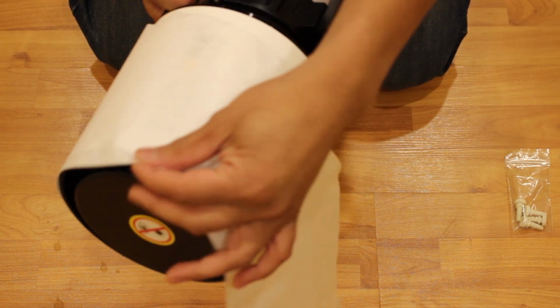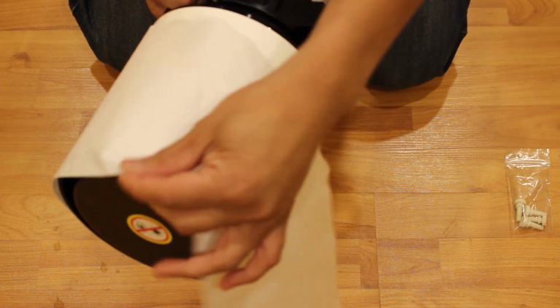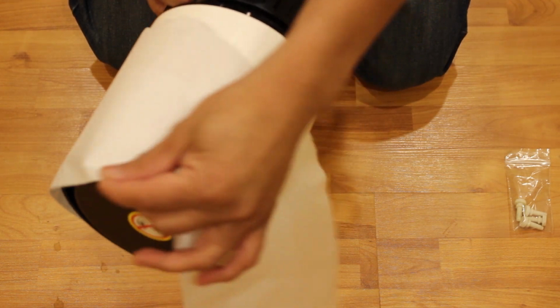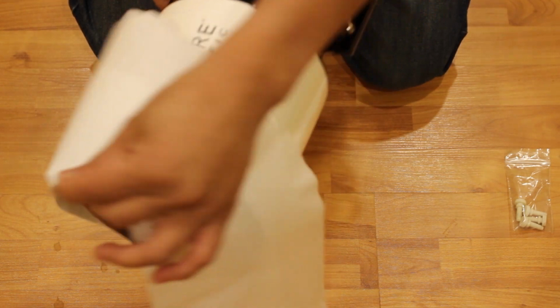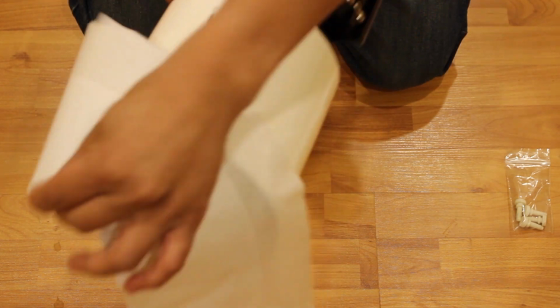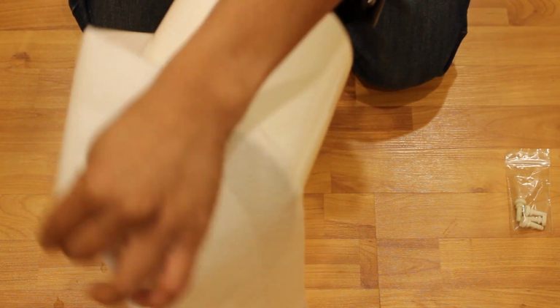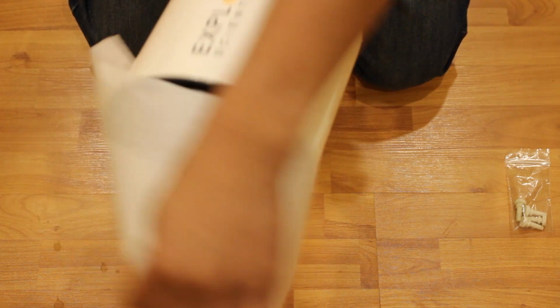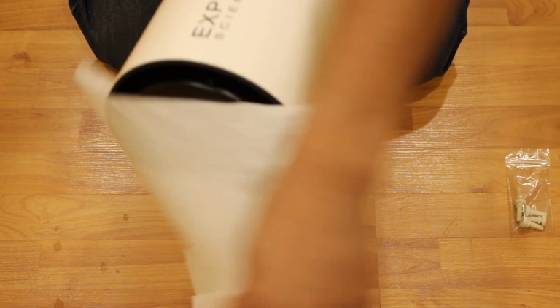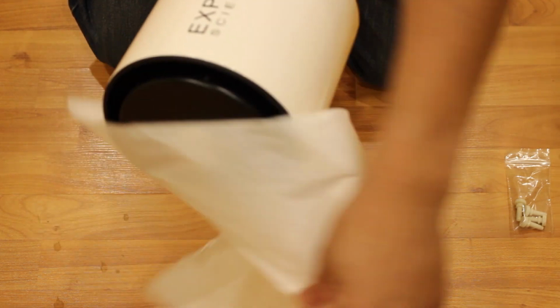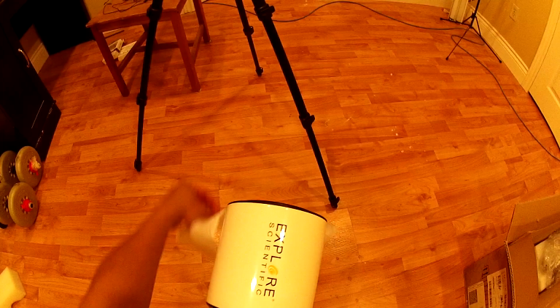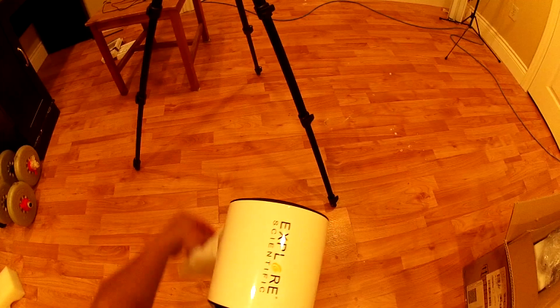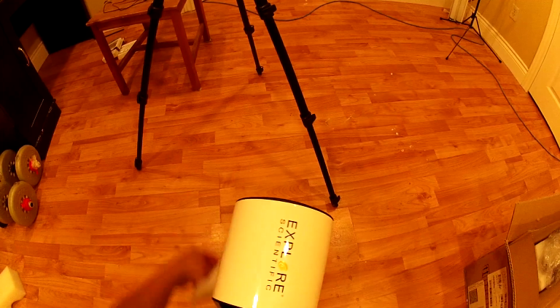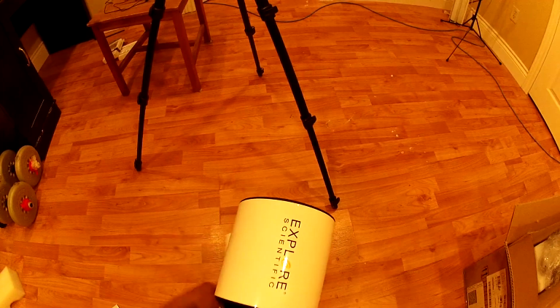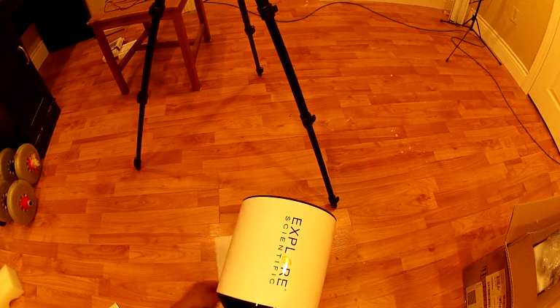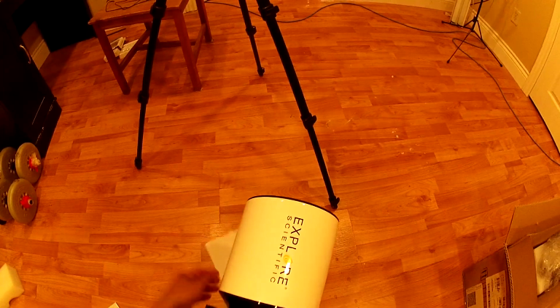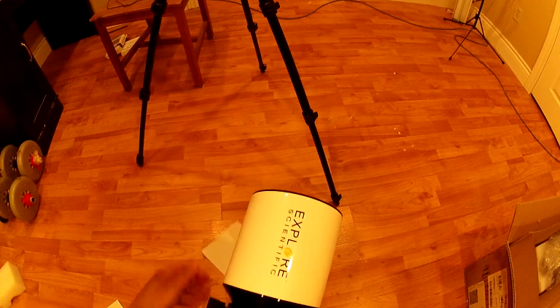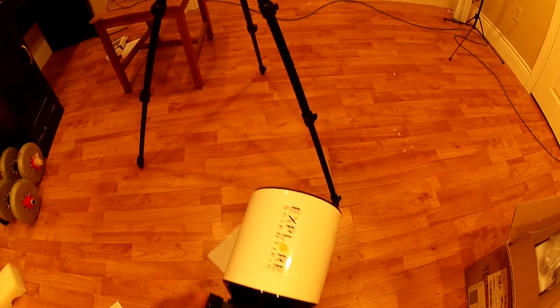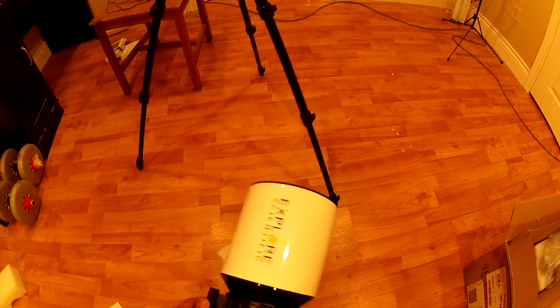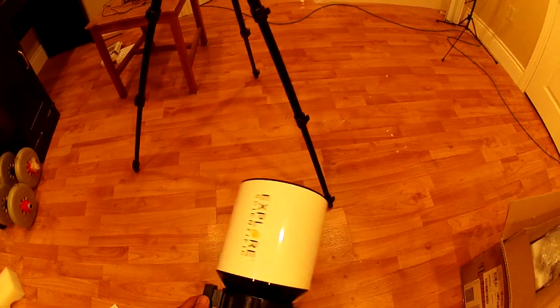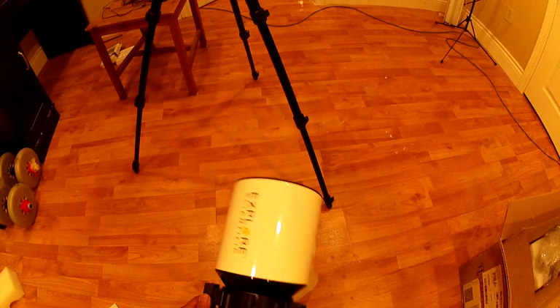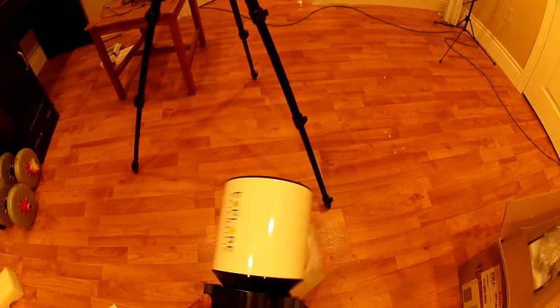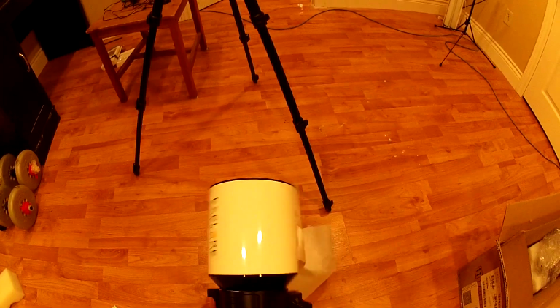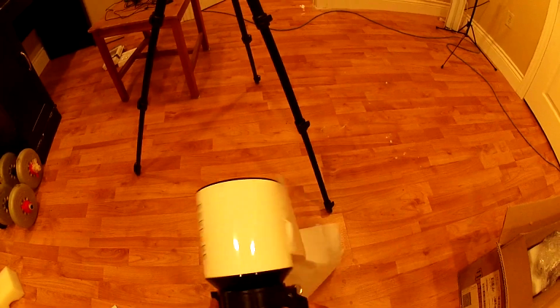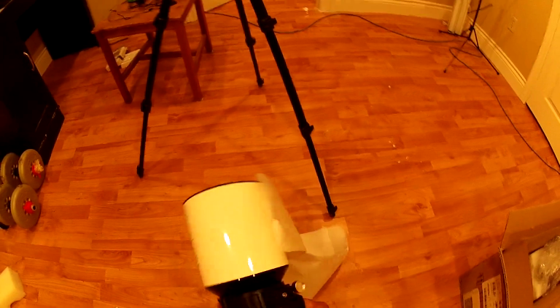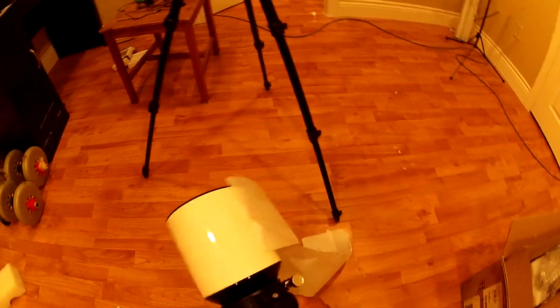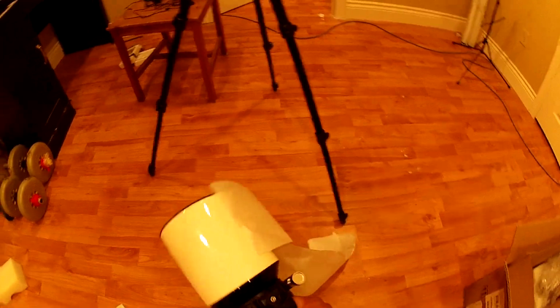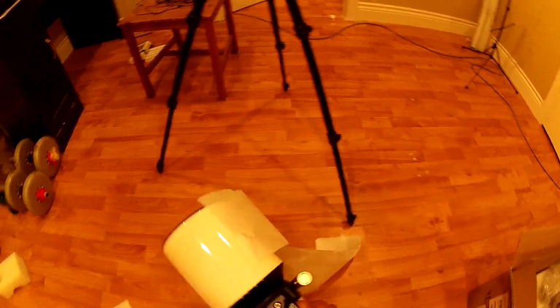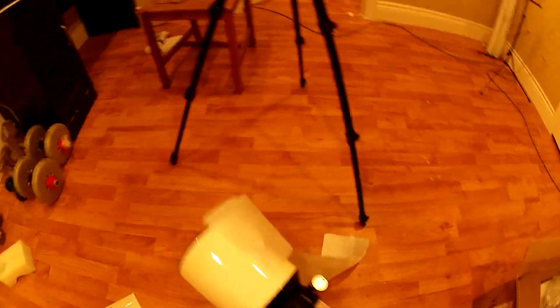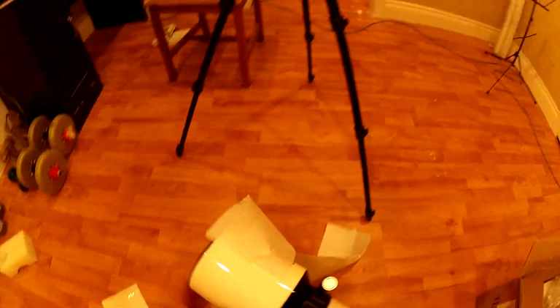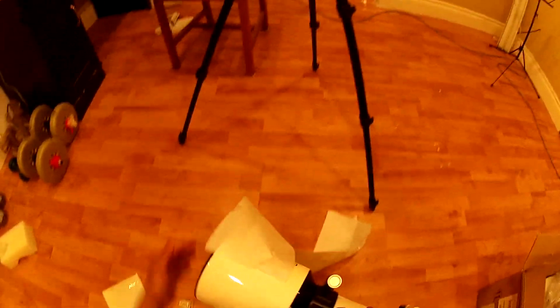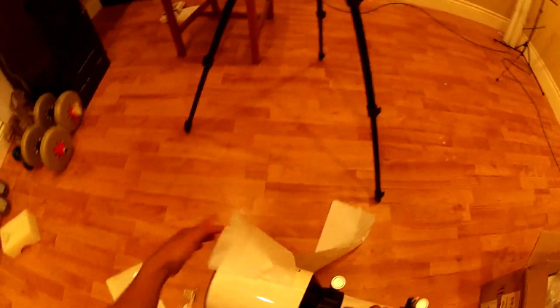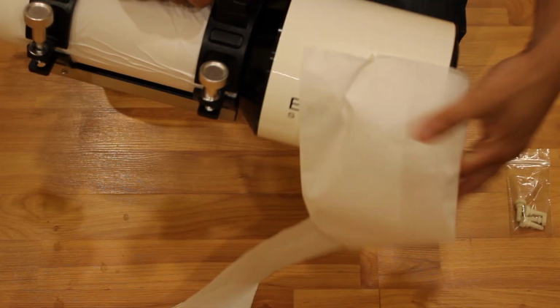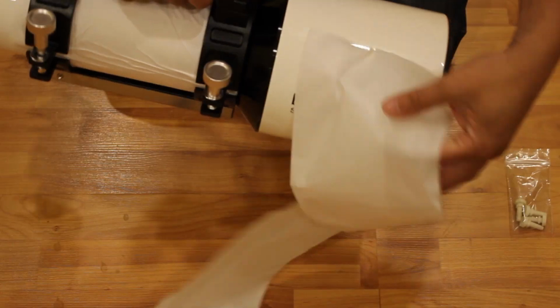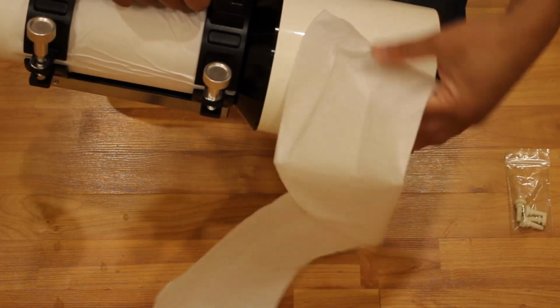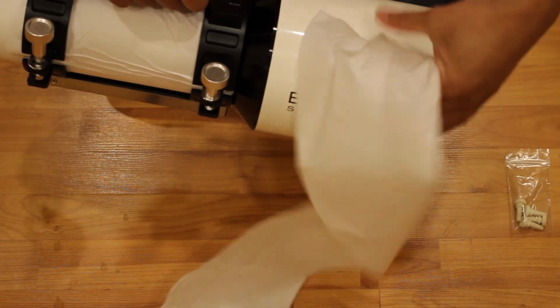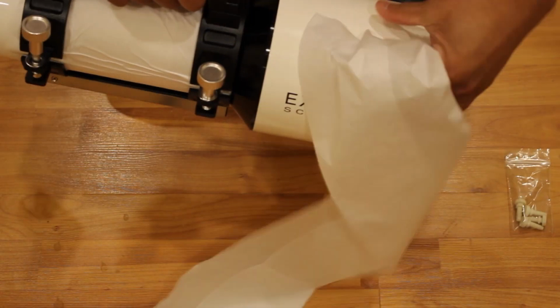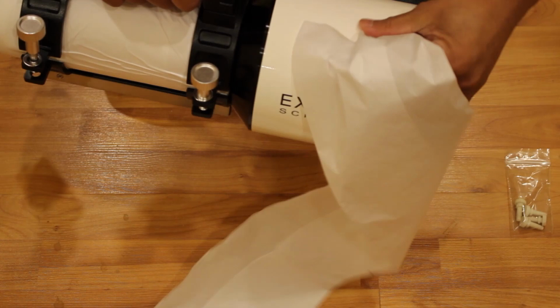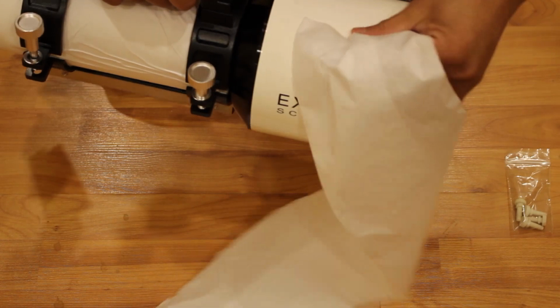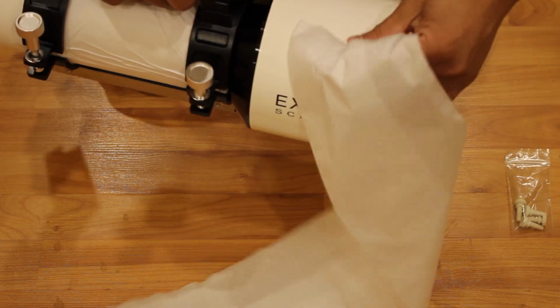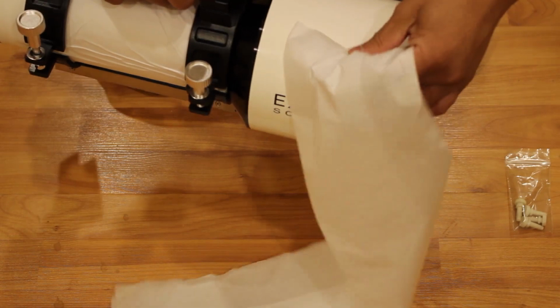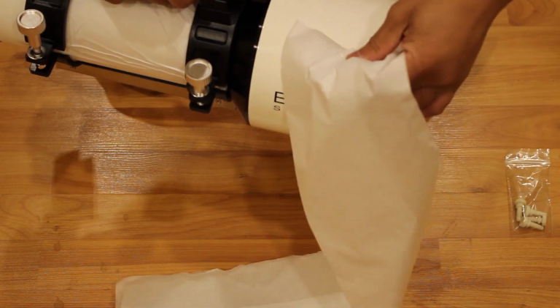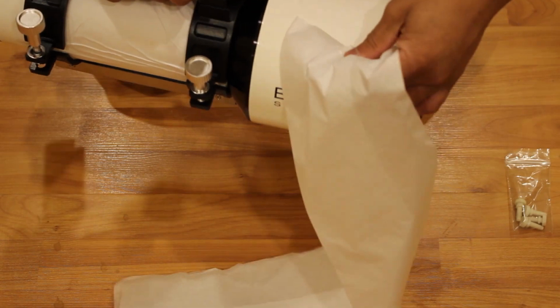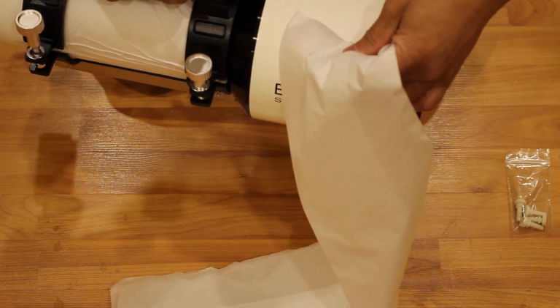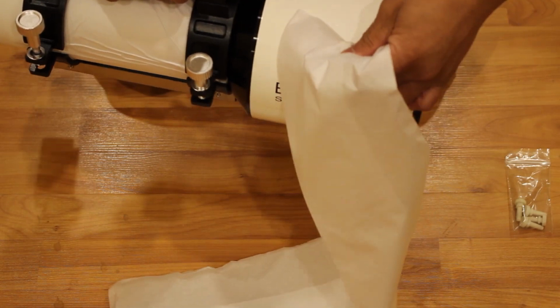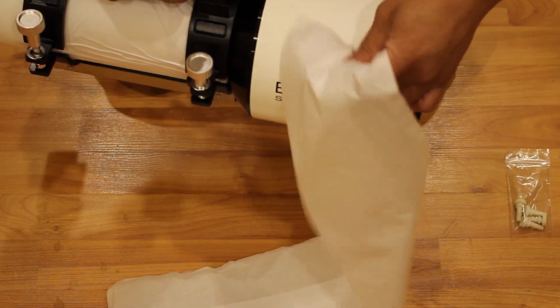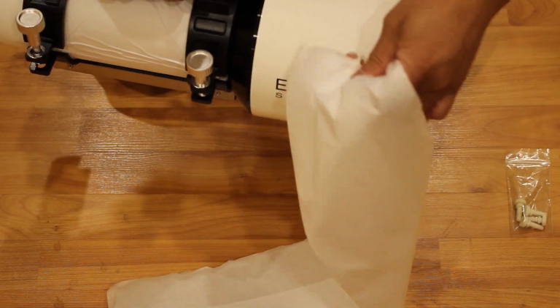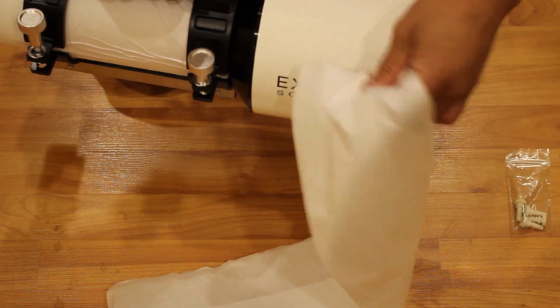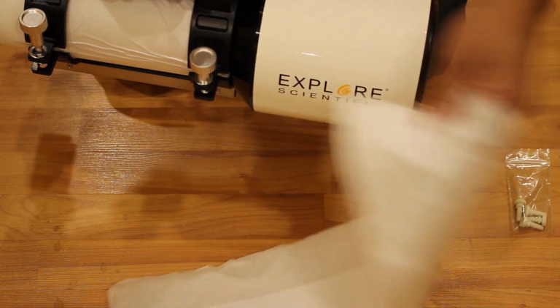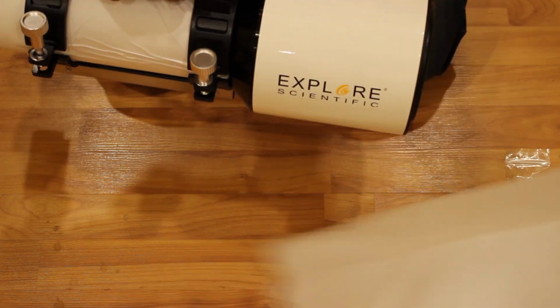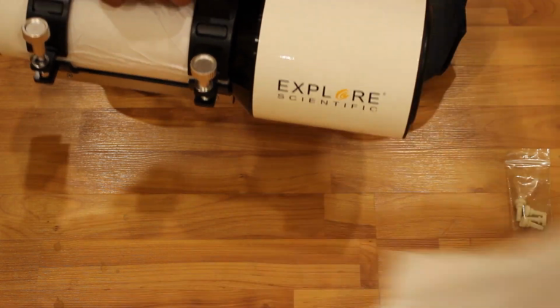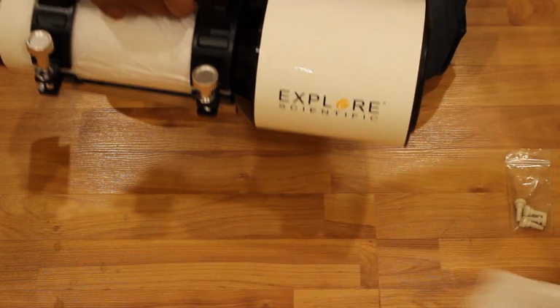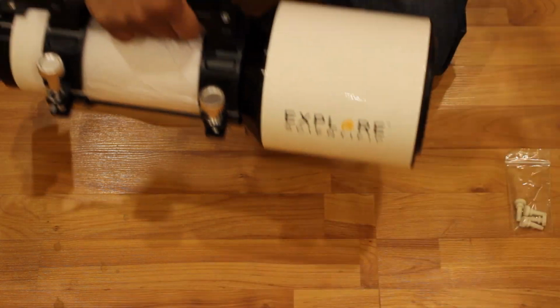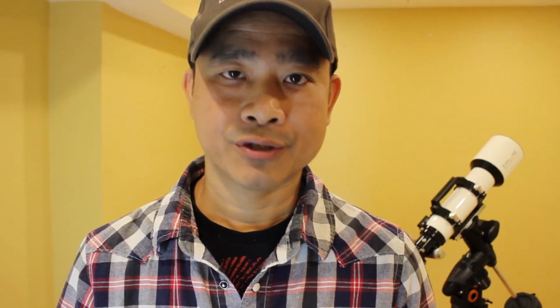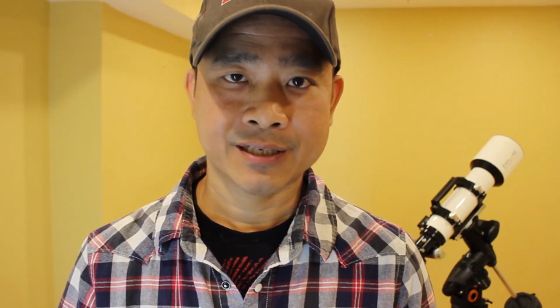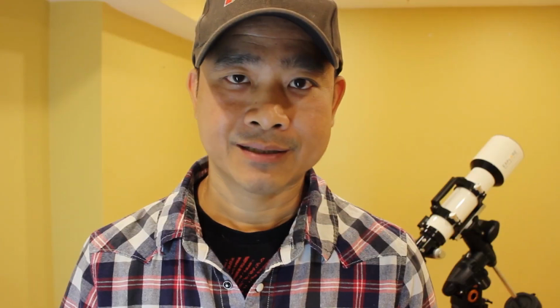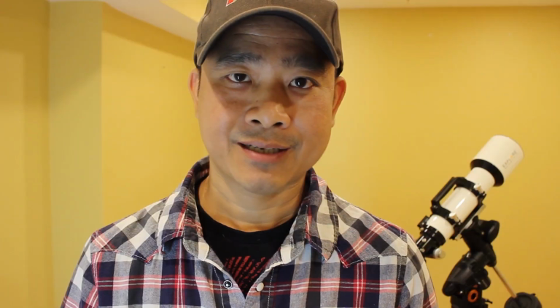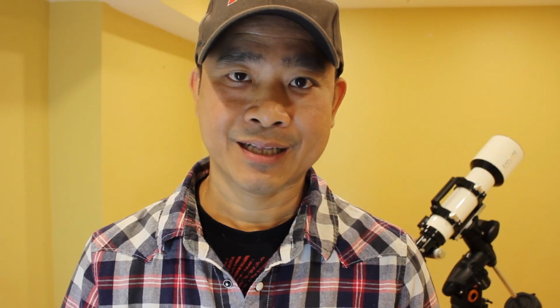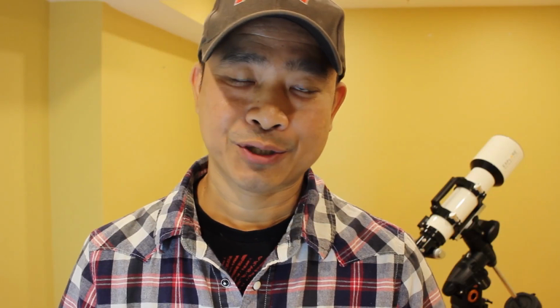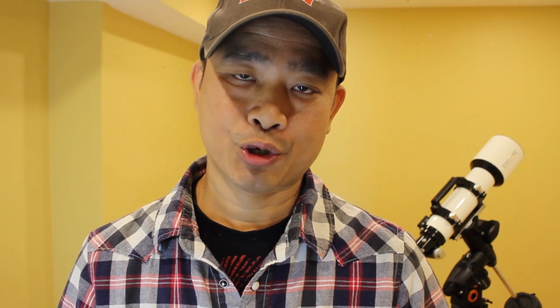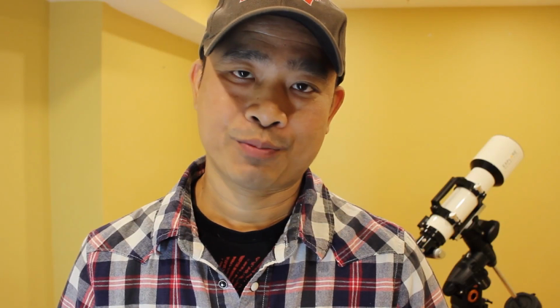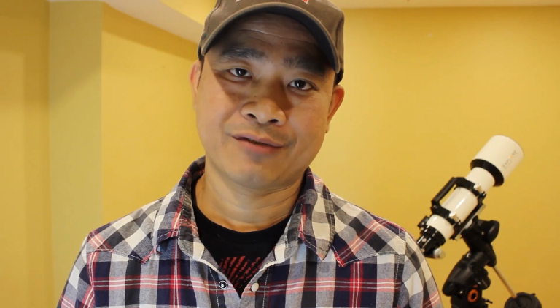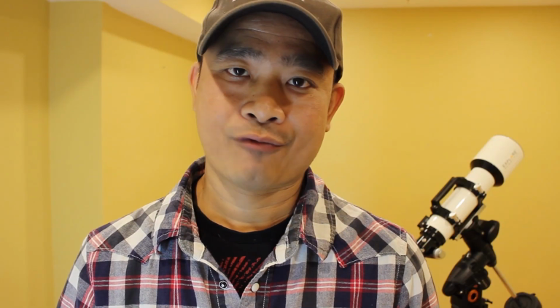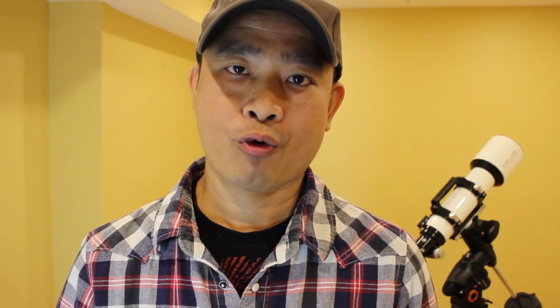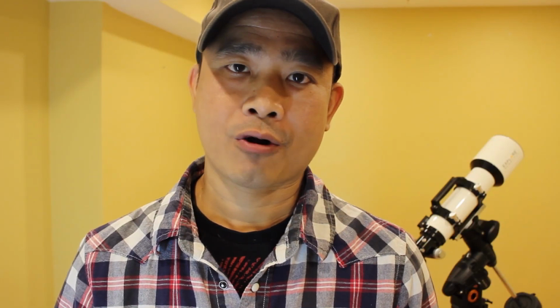However, I'm not going to be using this primarily for visual astronomy — that is what my 12-inch Dobsonian telescope is for.